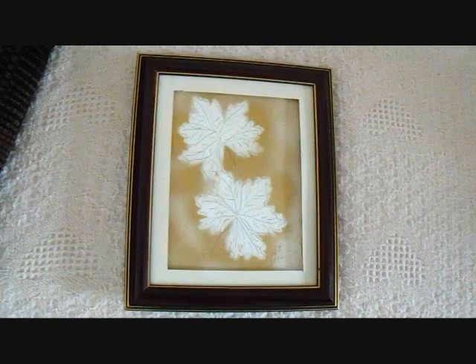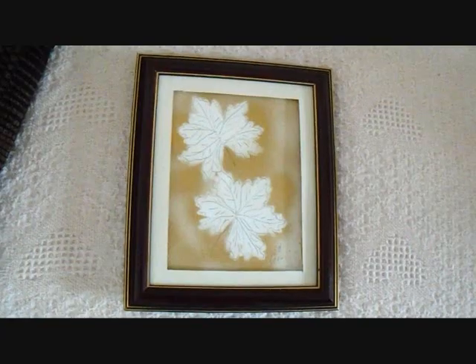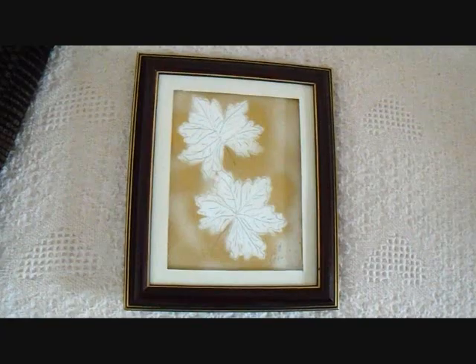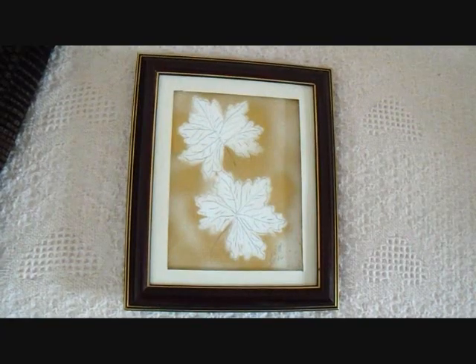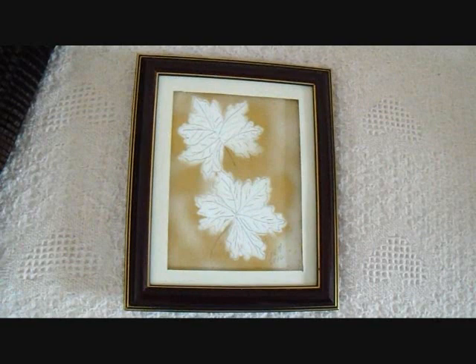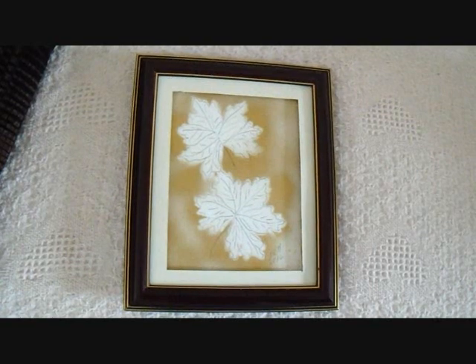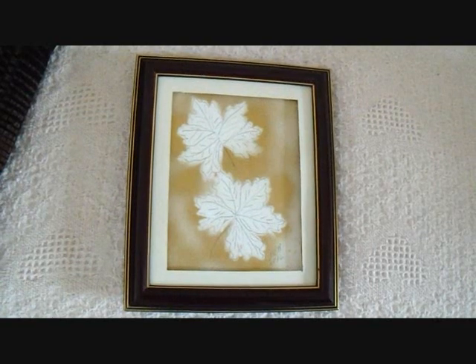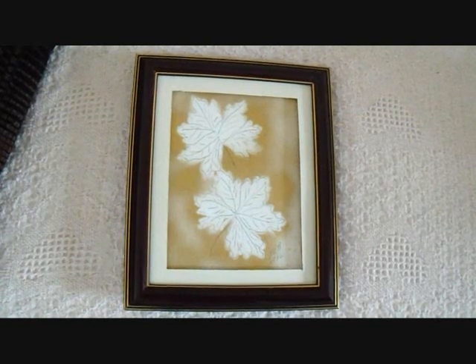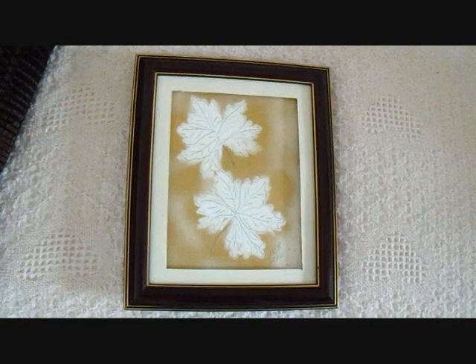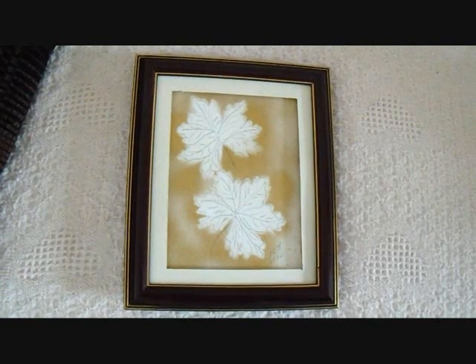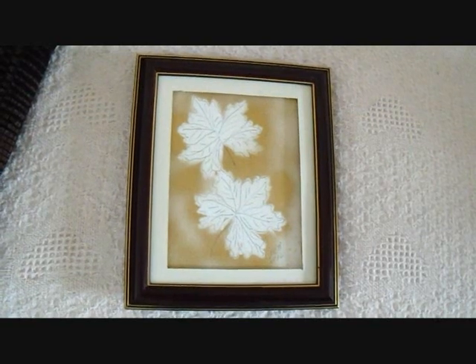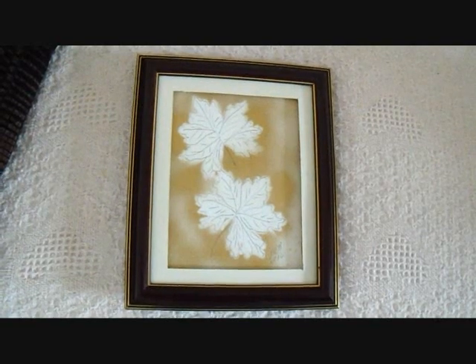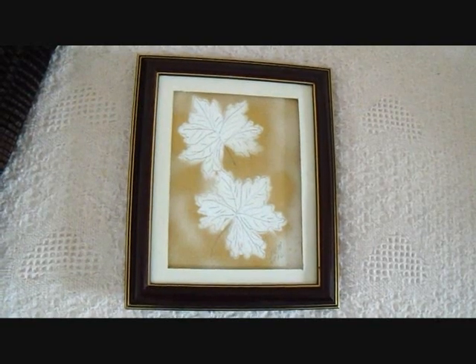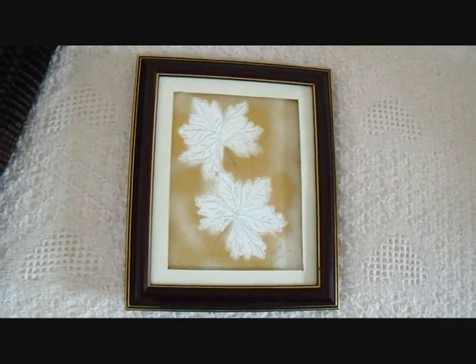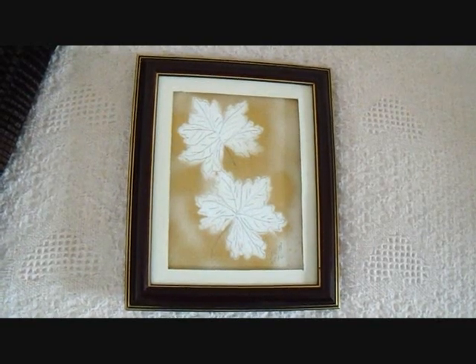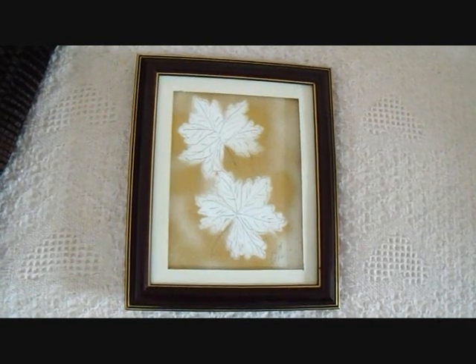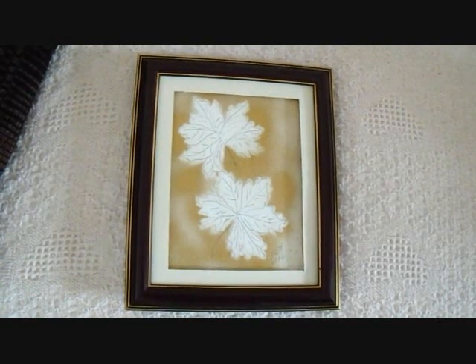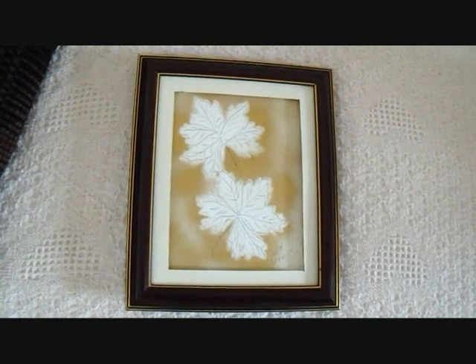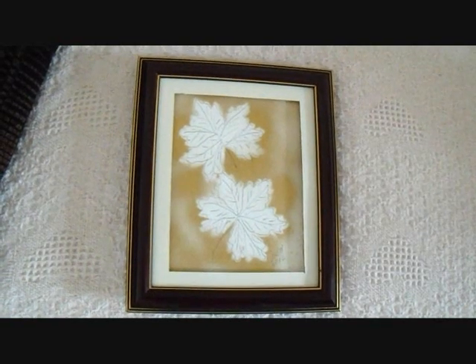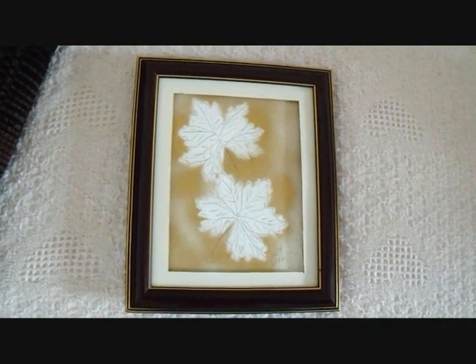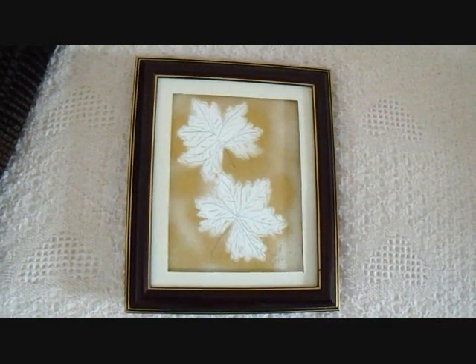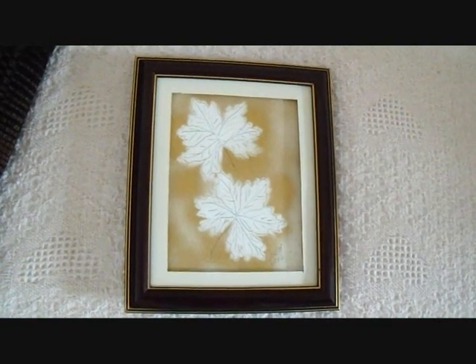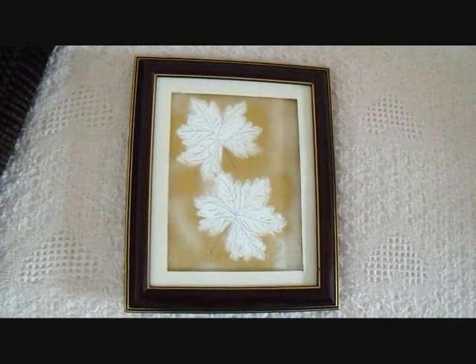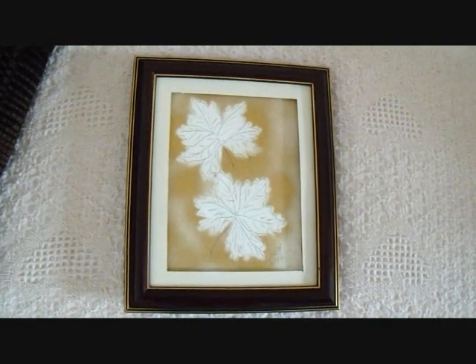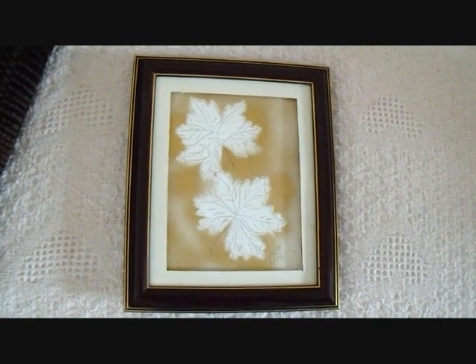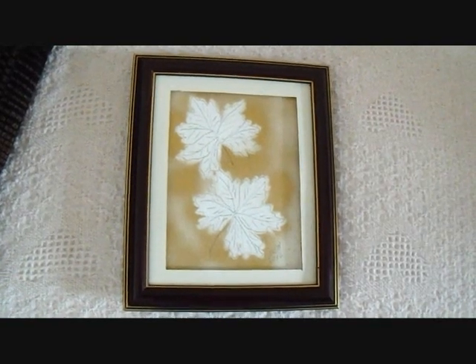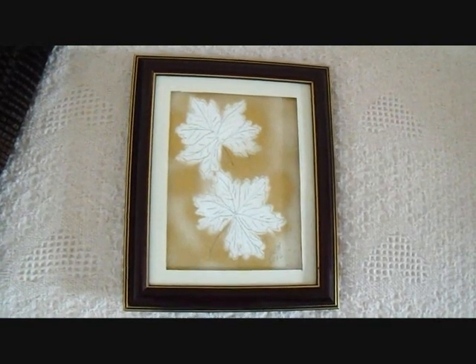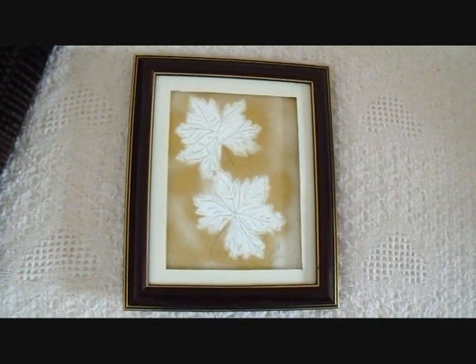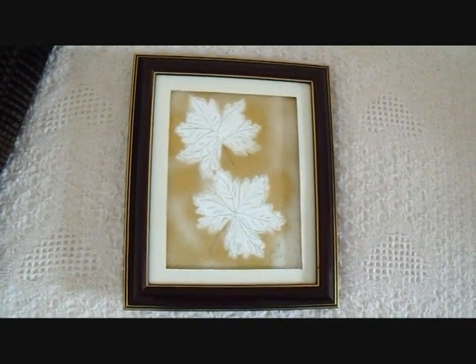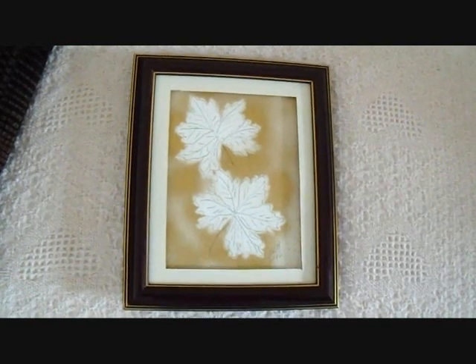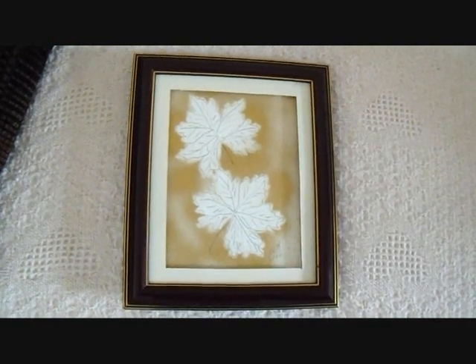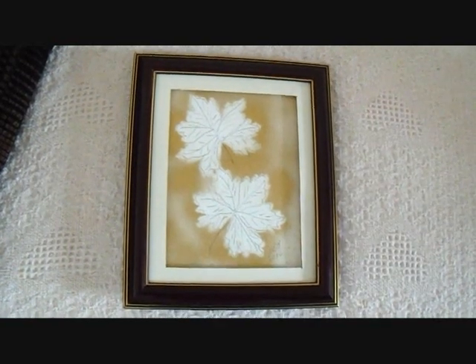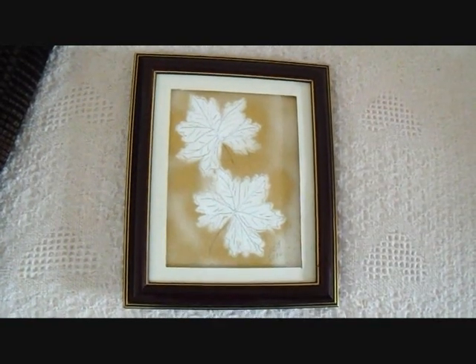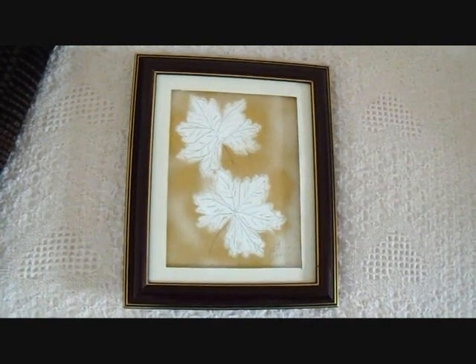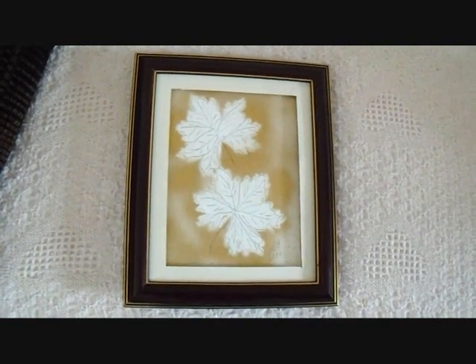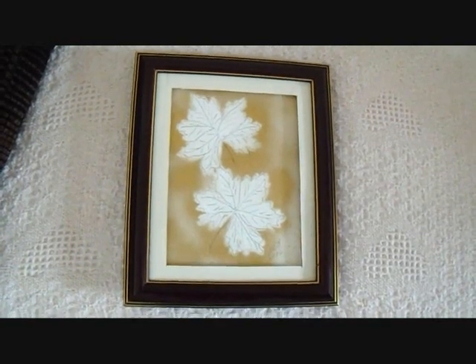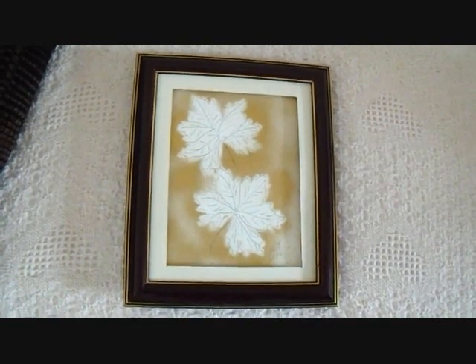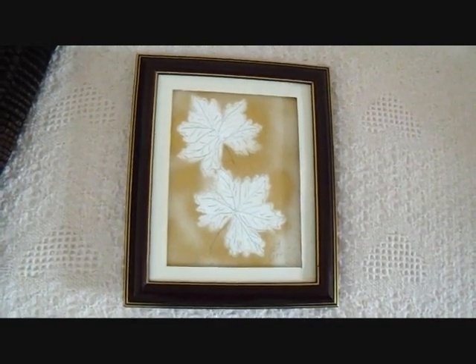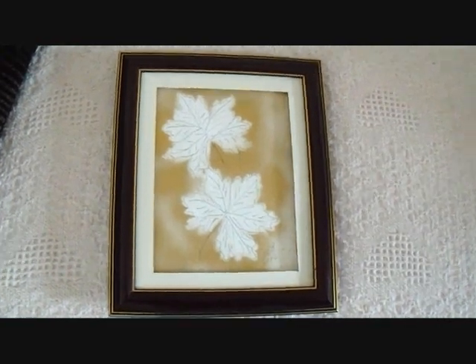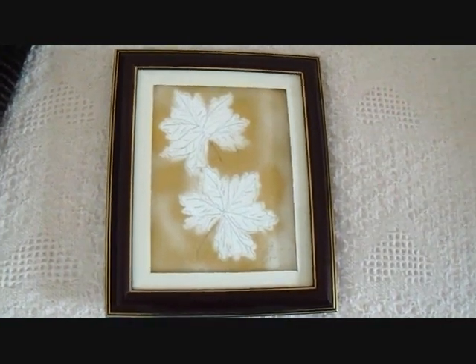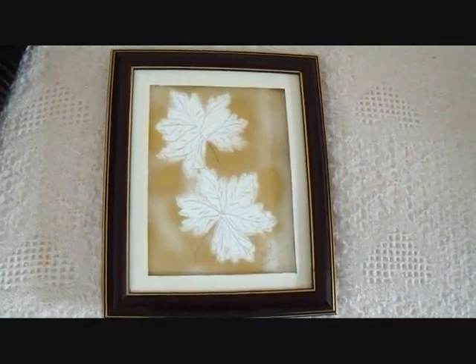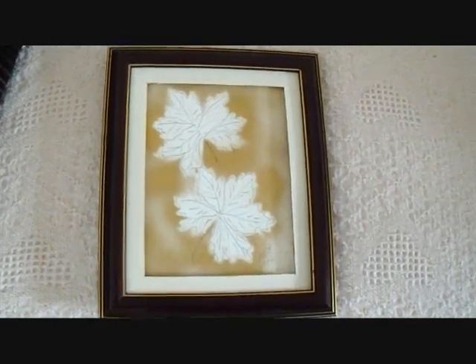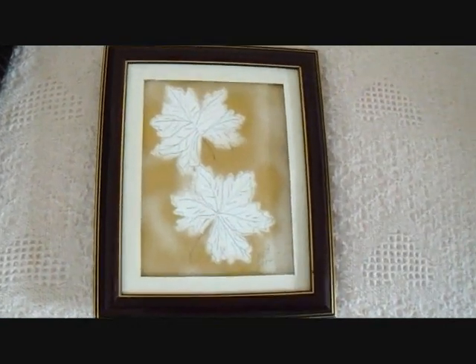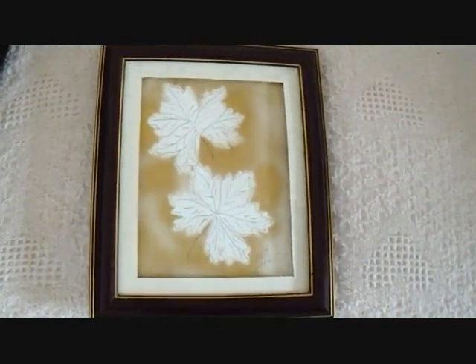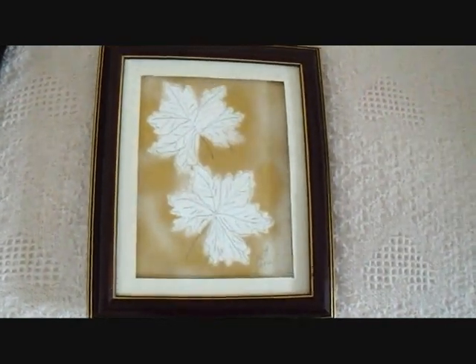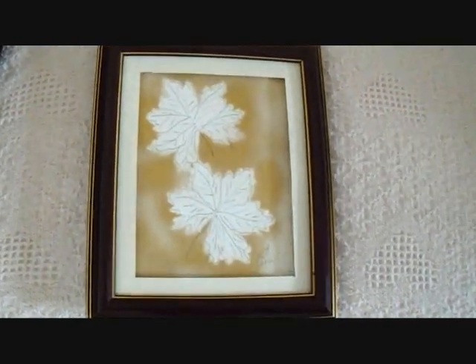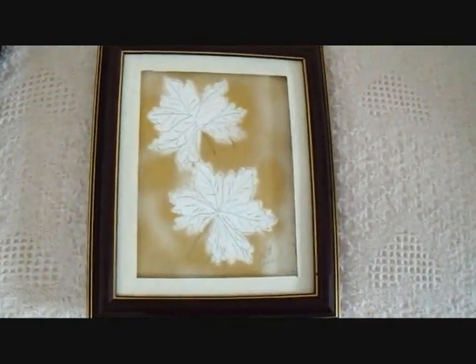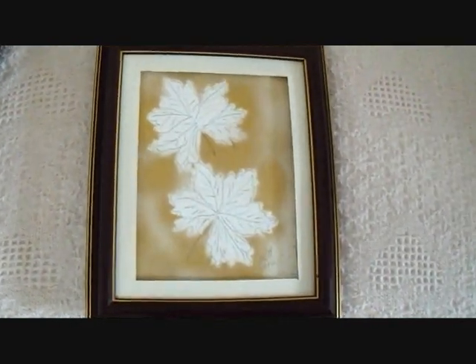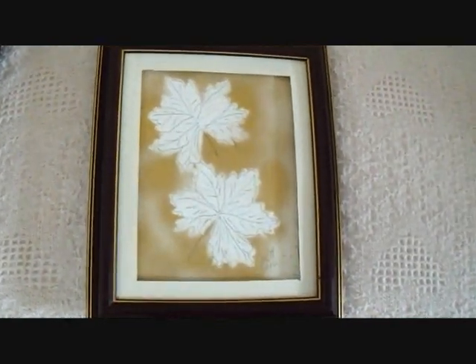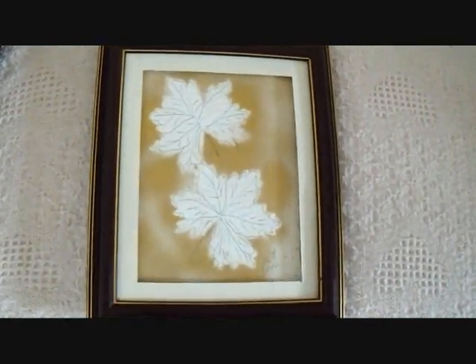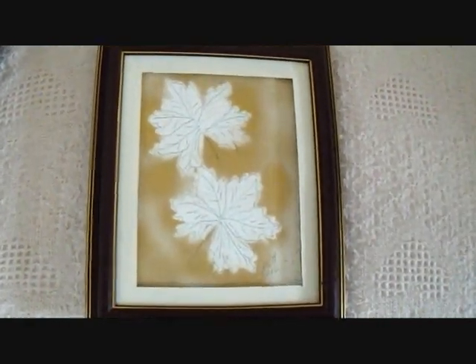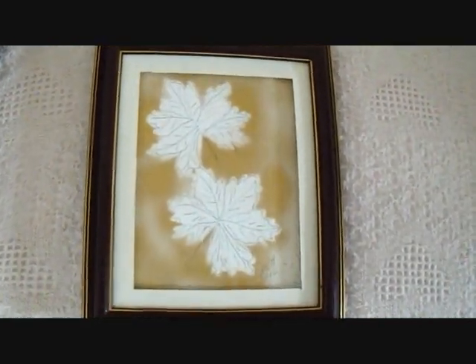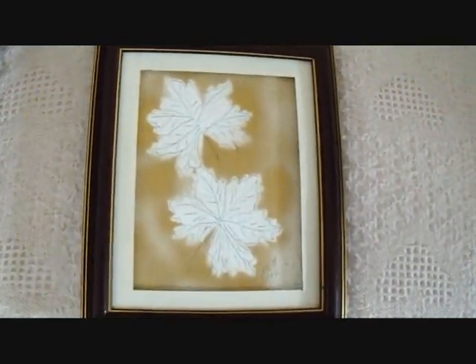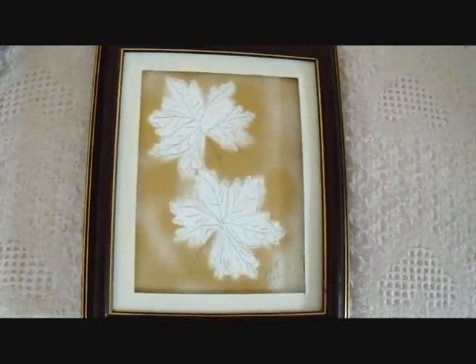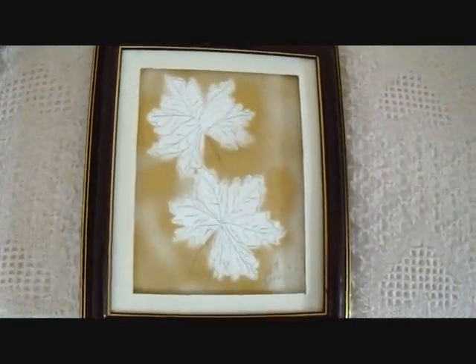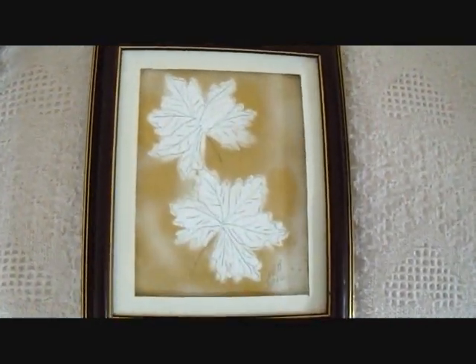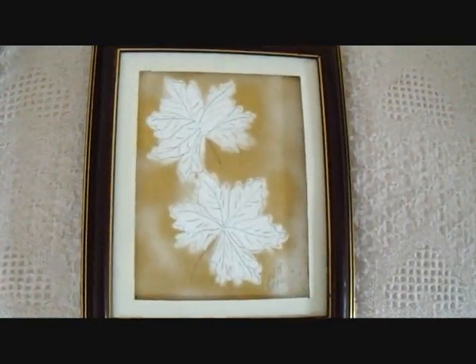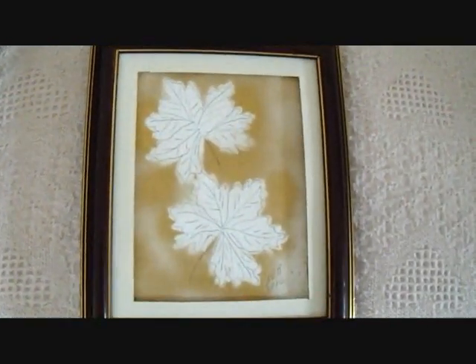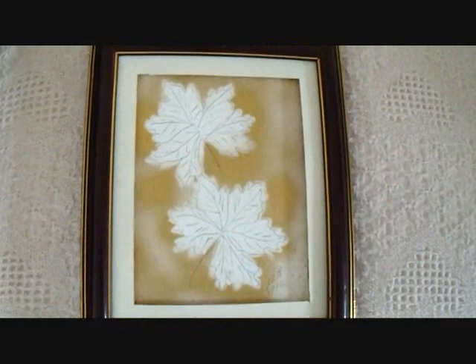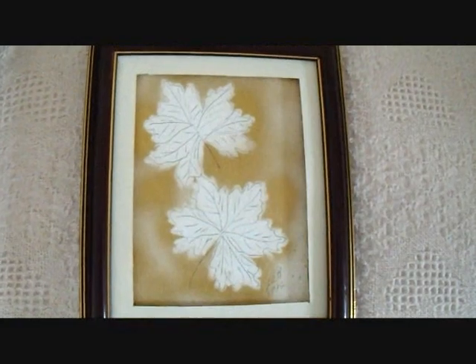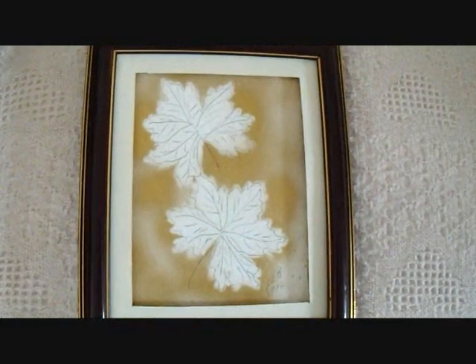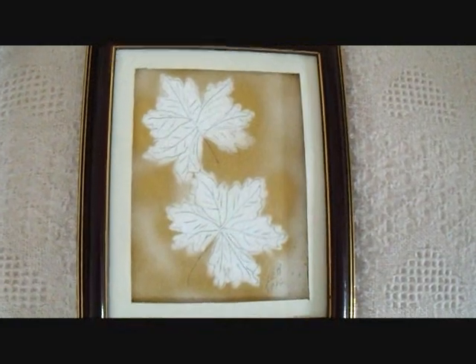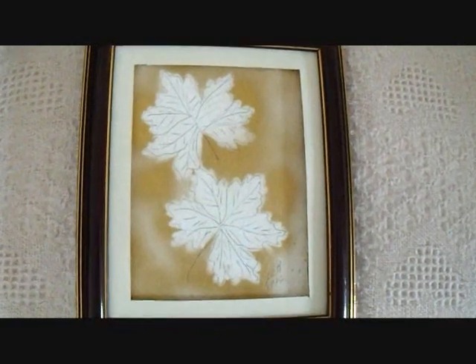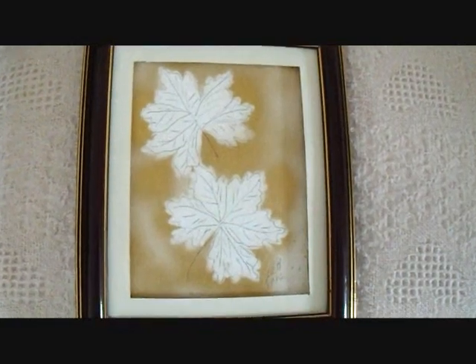Hi everyone, this is Sammy and today I'm going to show you how you don't have to be an artist to create some artwork for your walls.